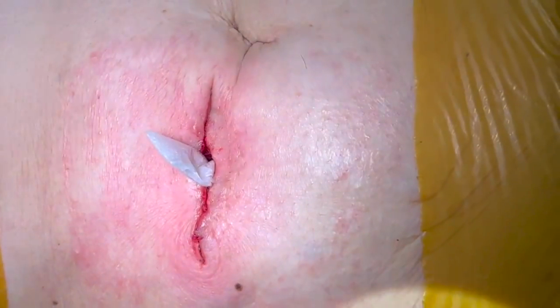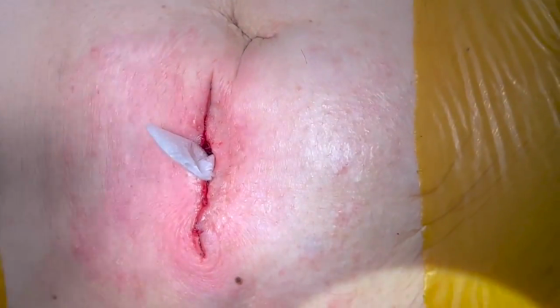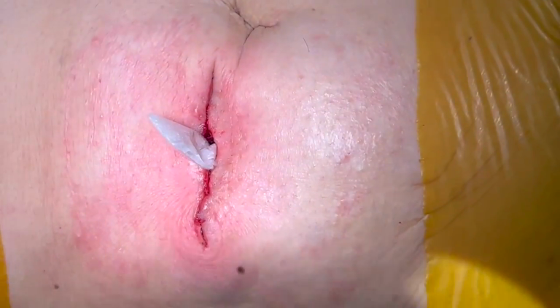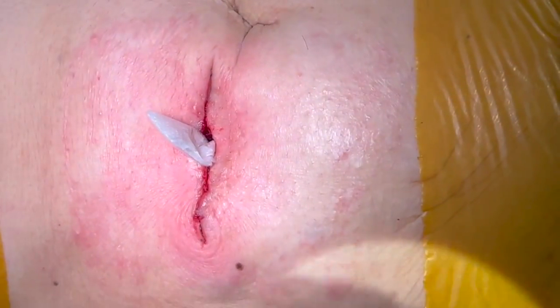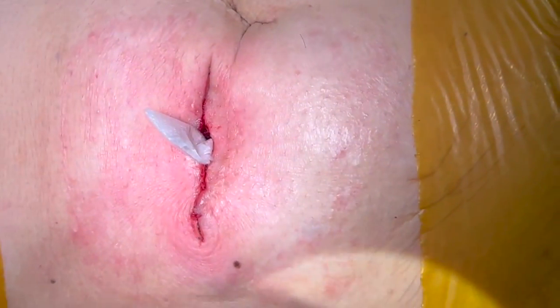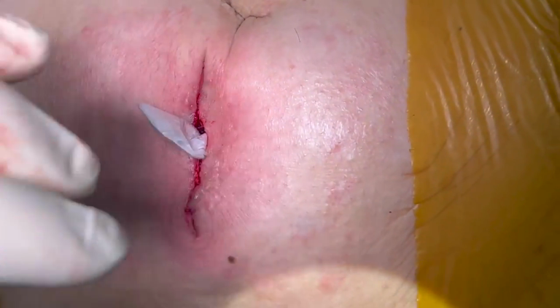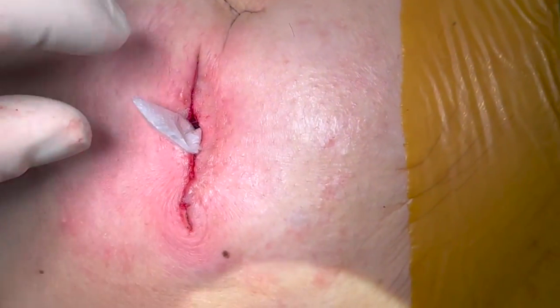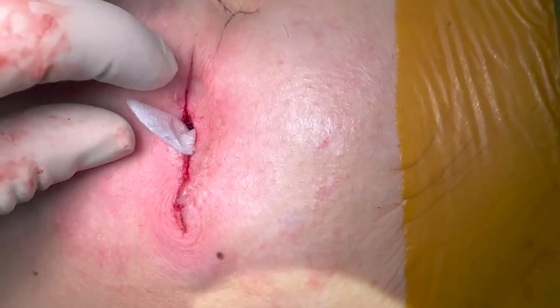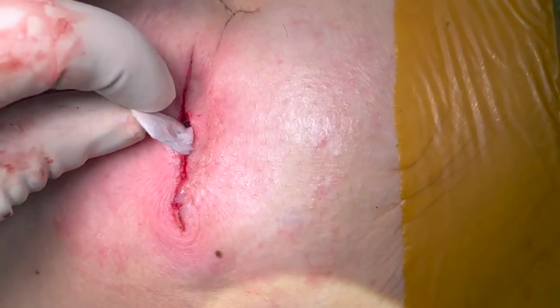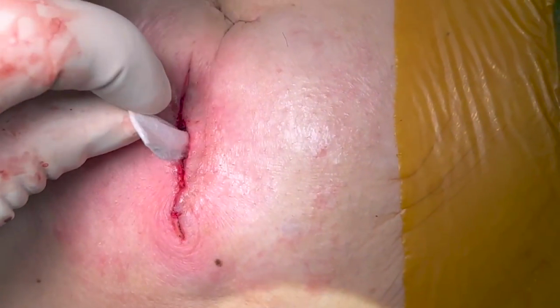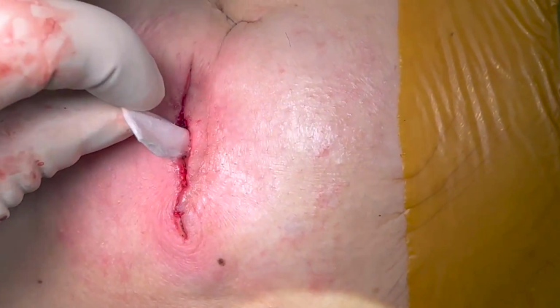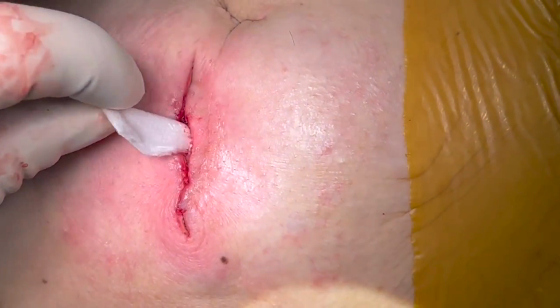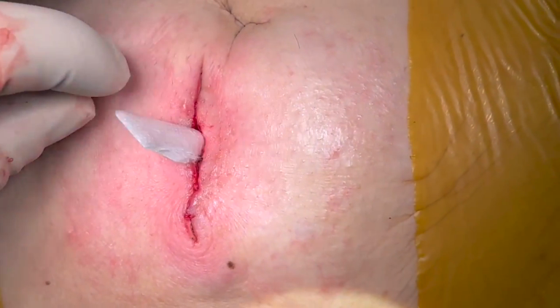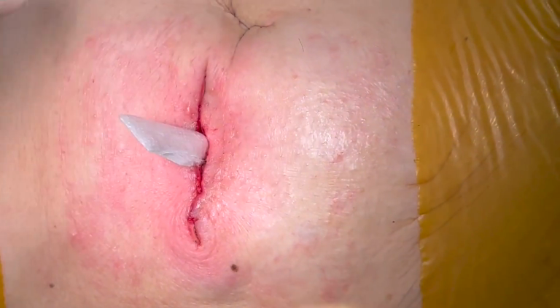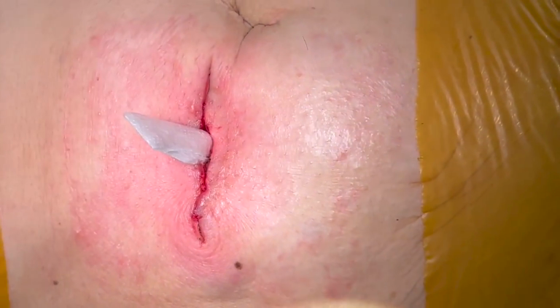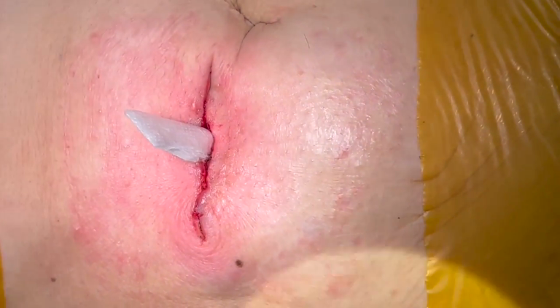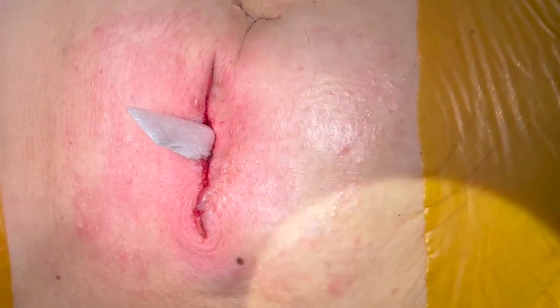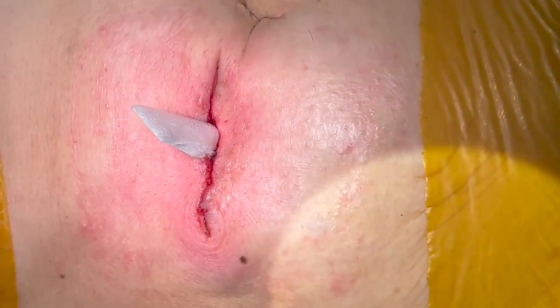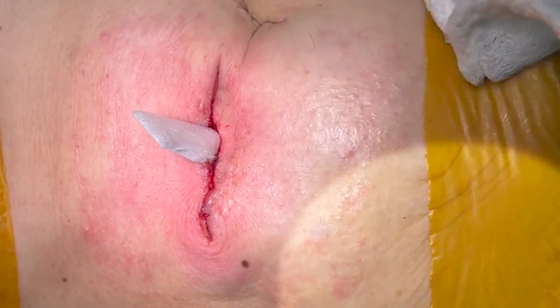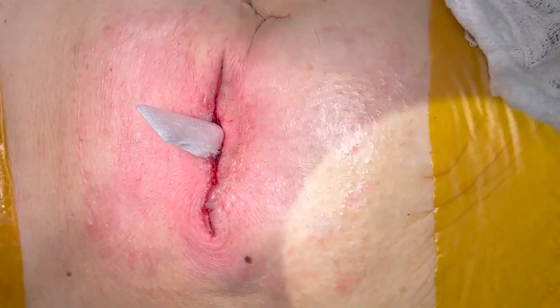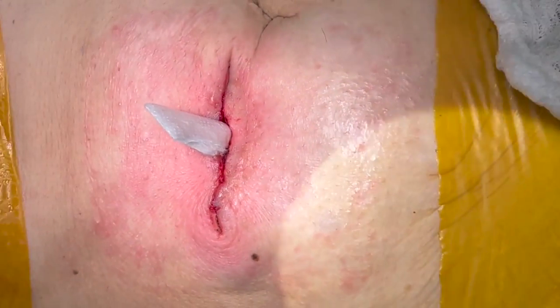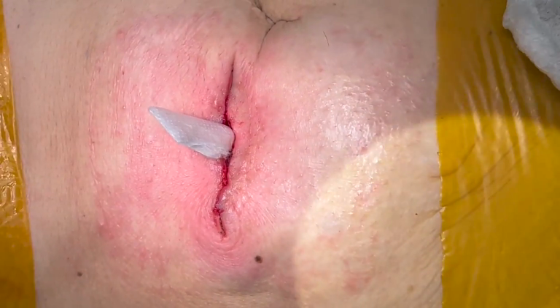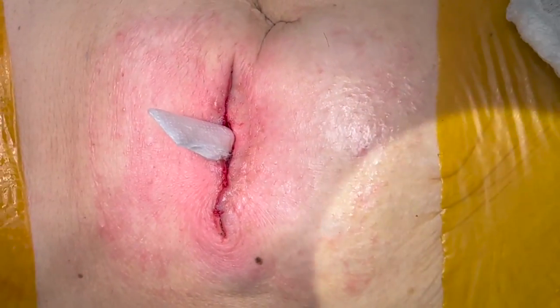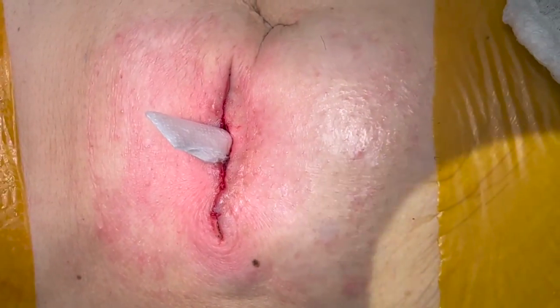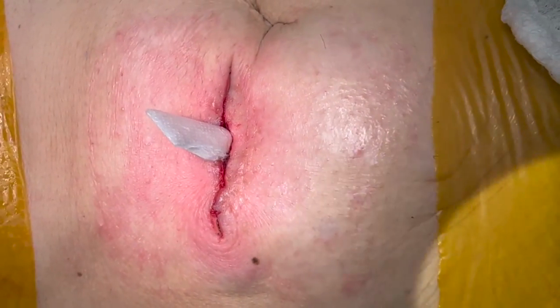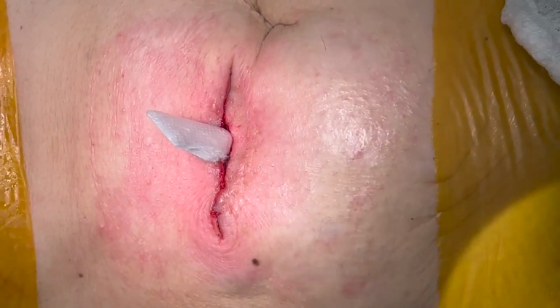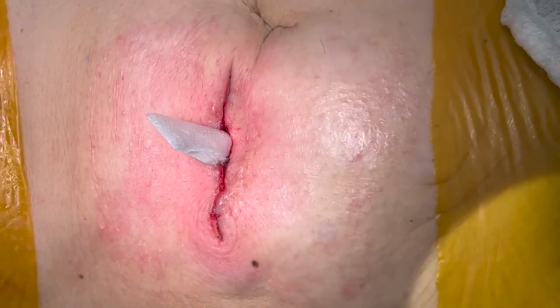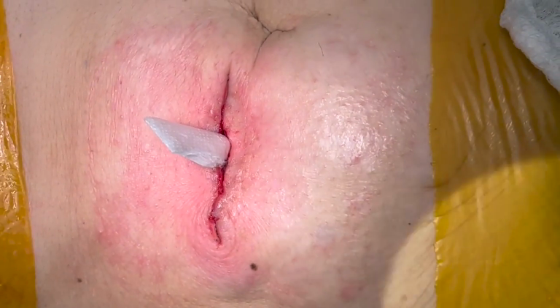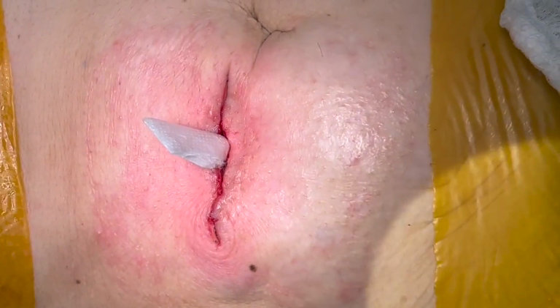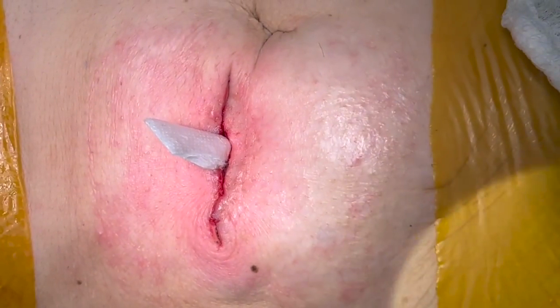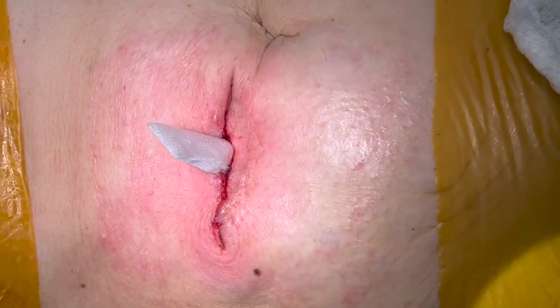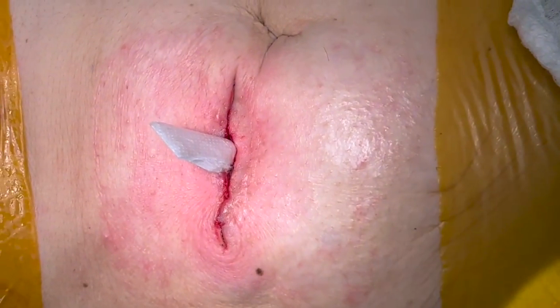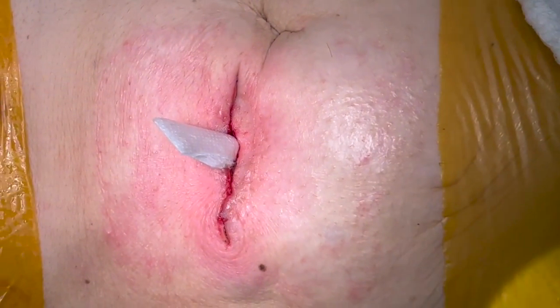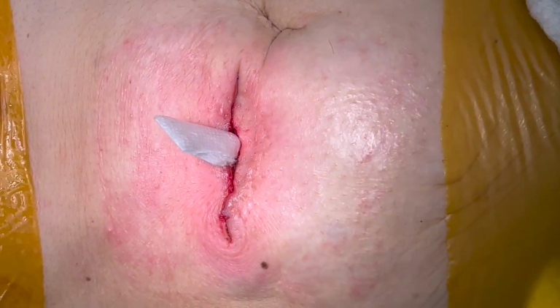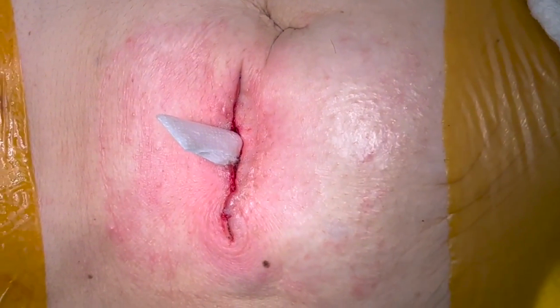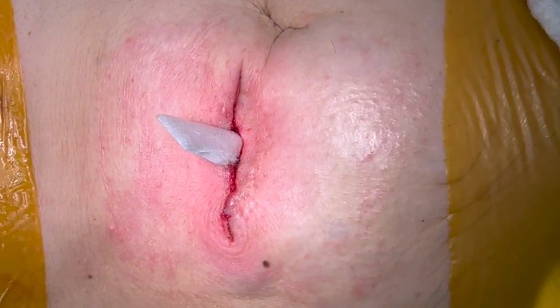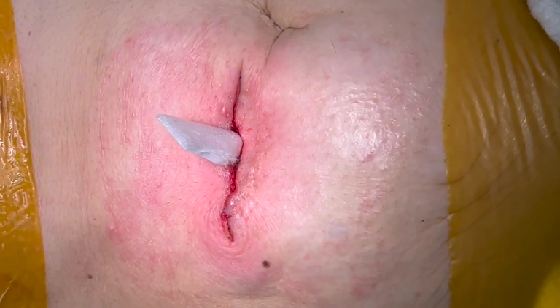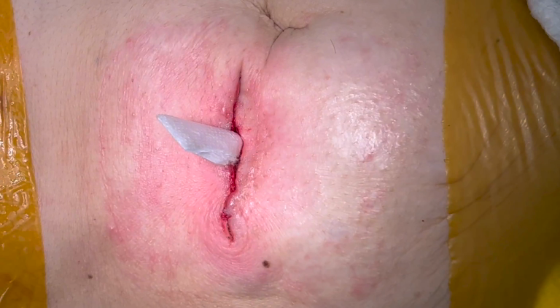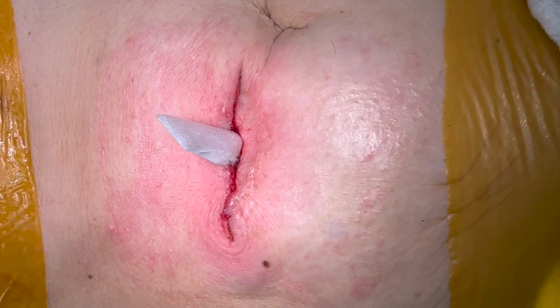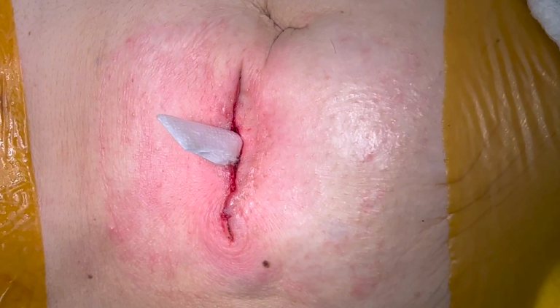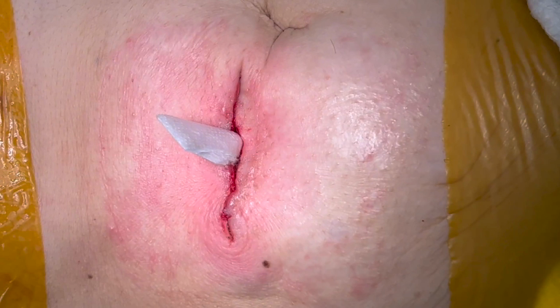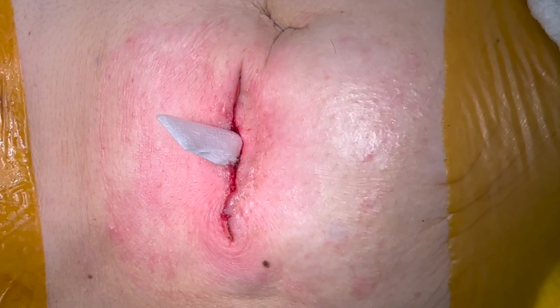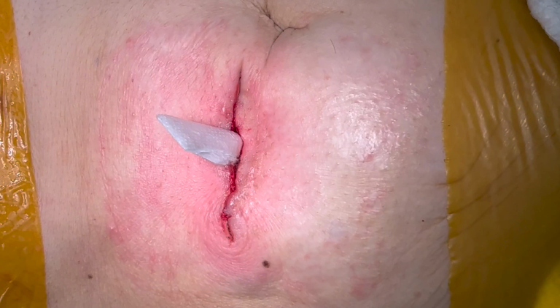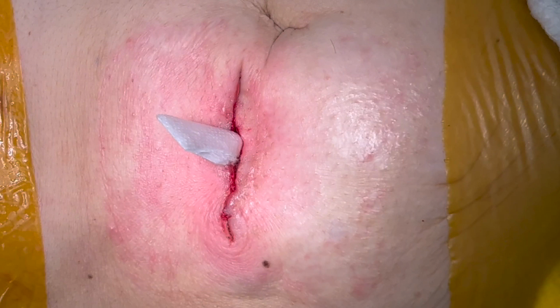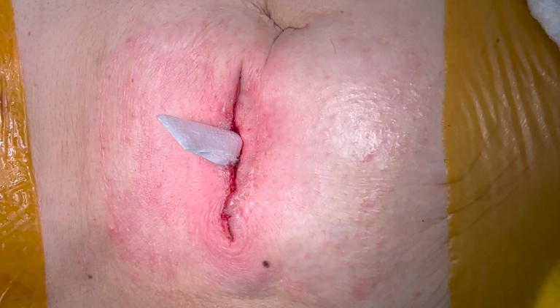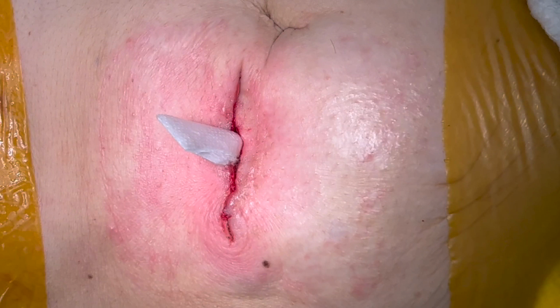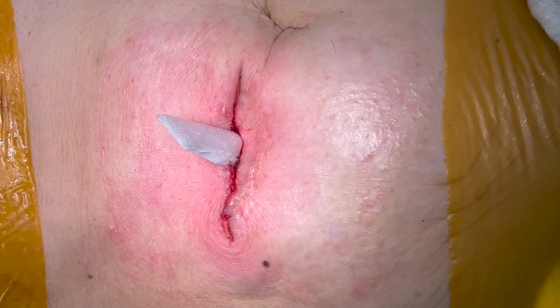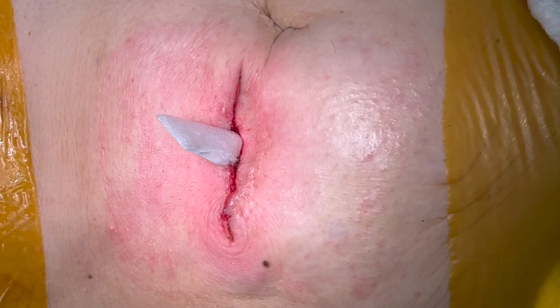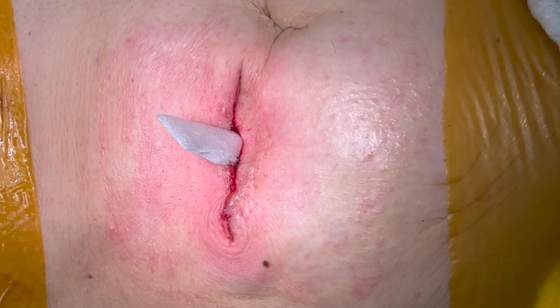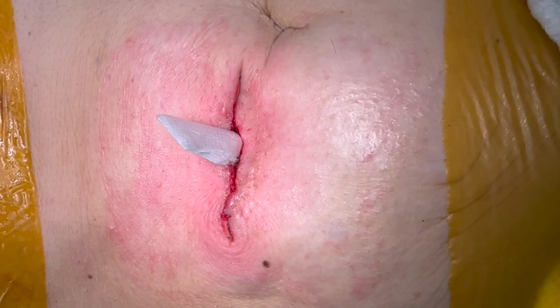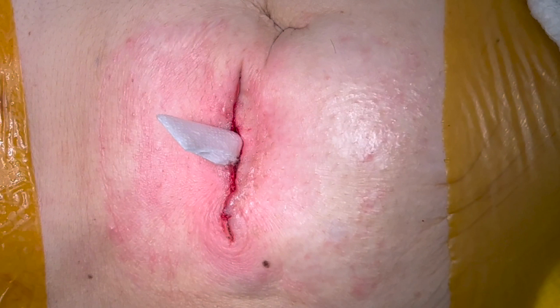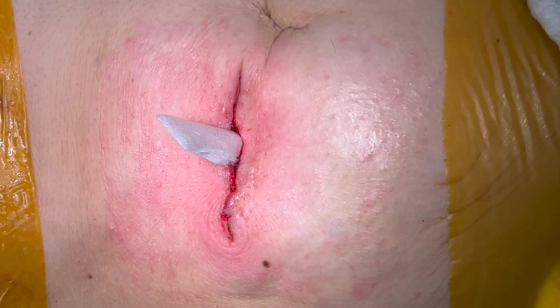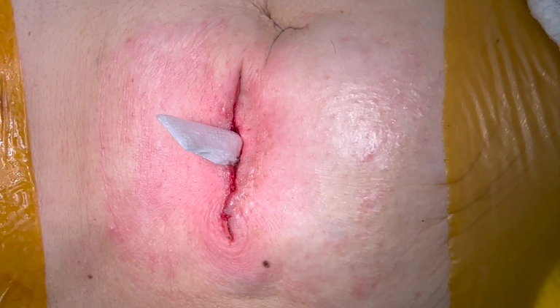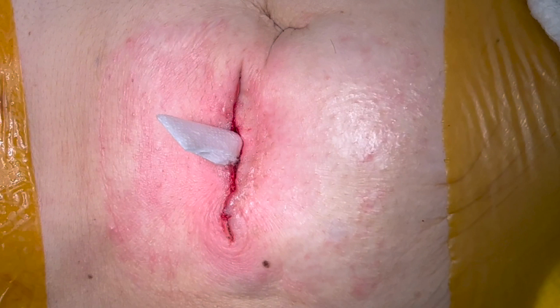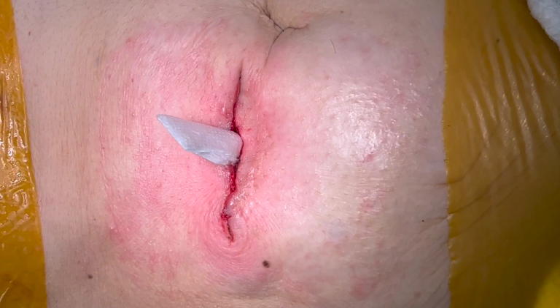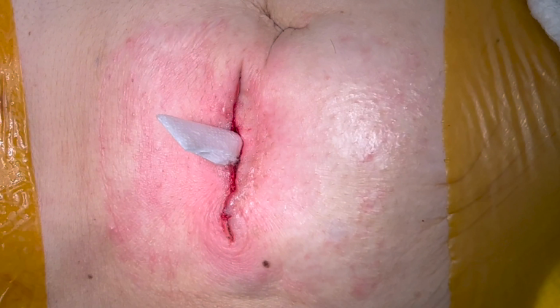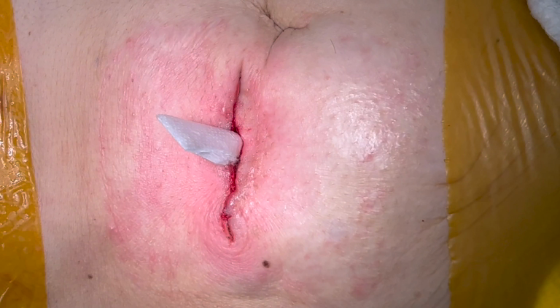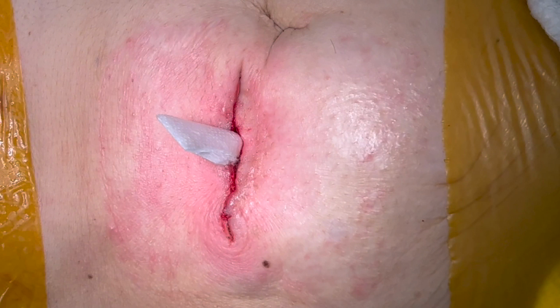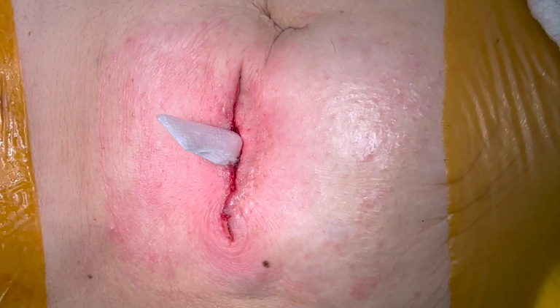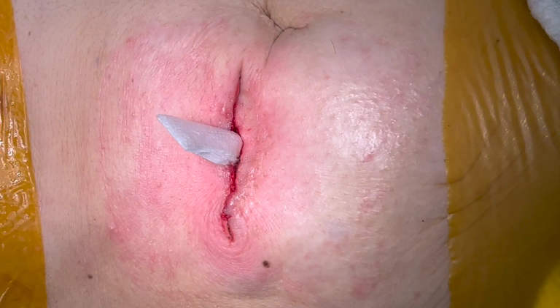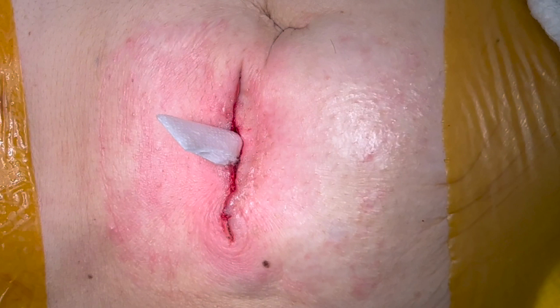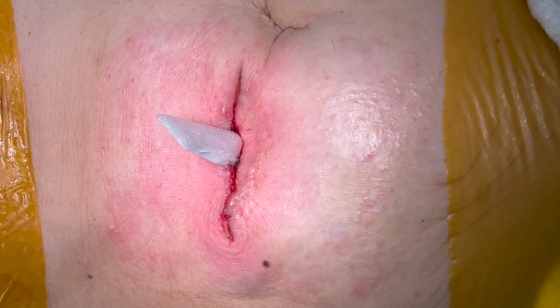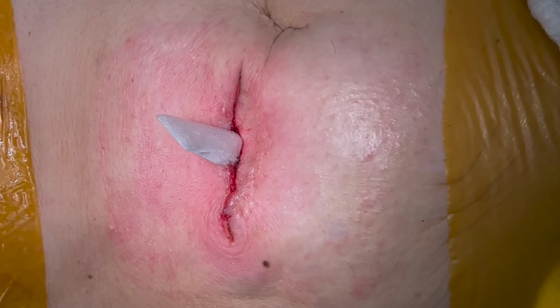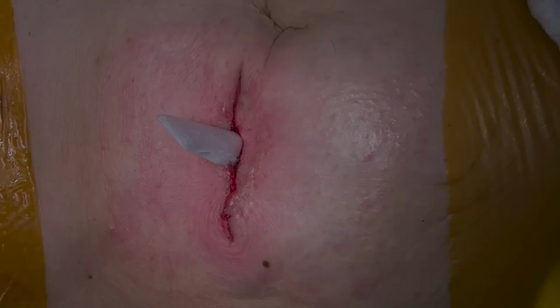In this video, we demonstrate the critical steps for a loop ileostomy closure with stapled anastomosis and linear skin closure.